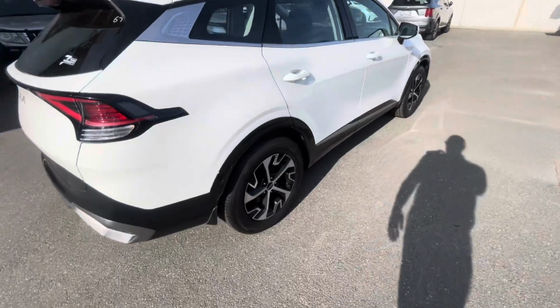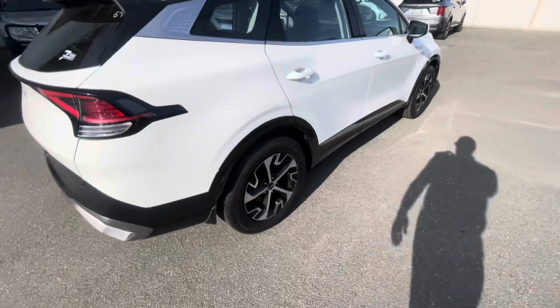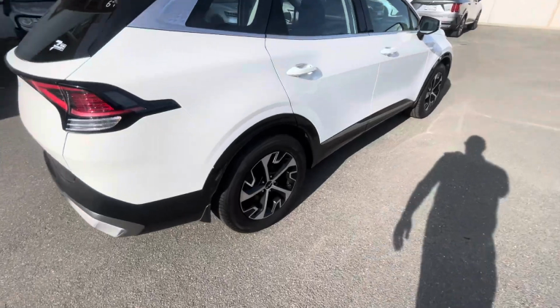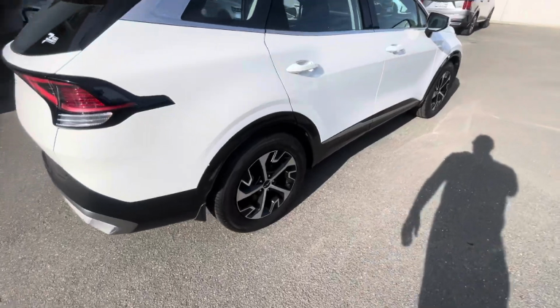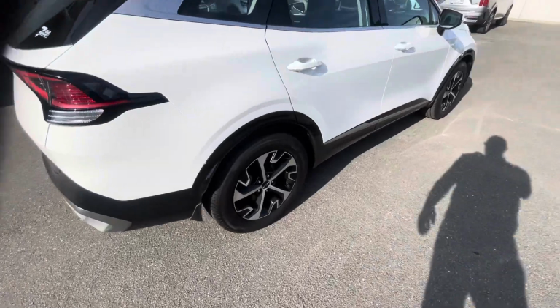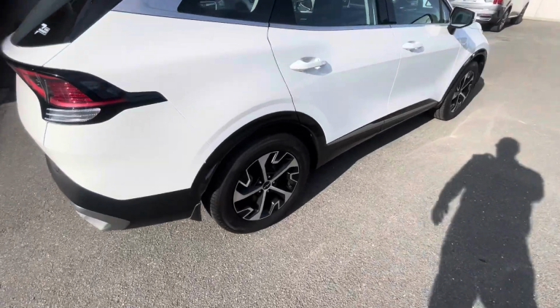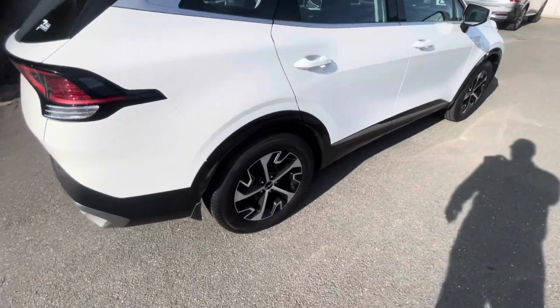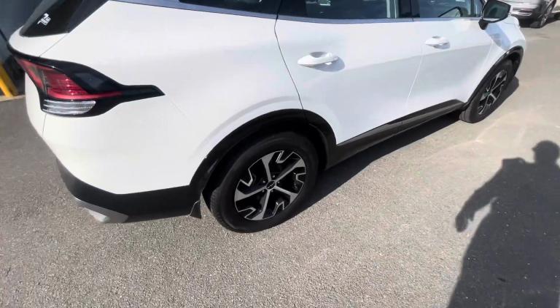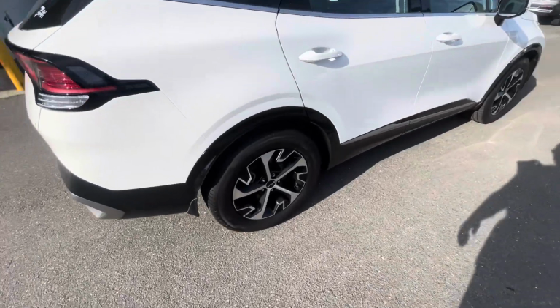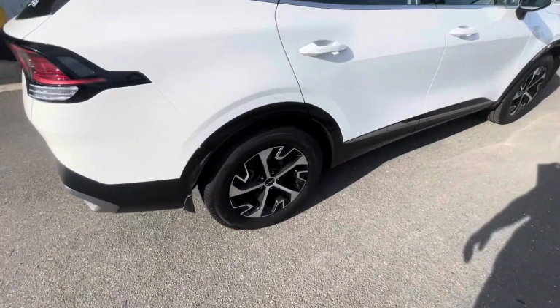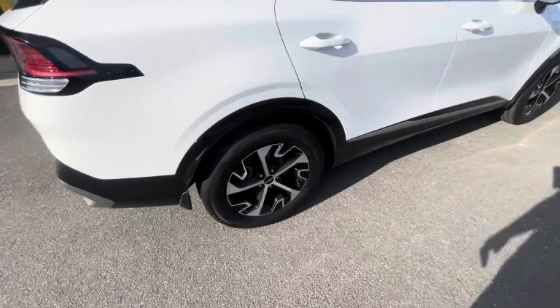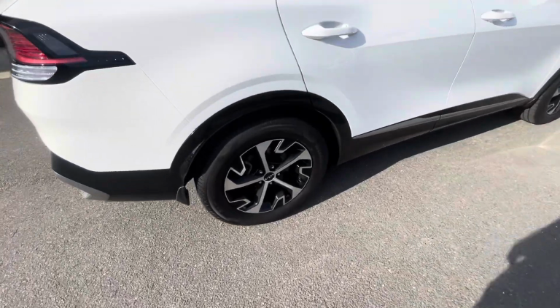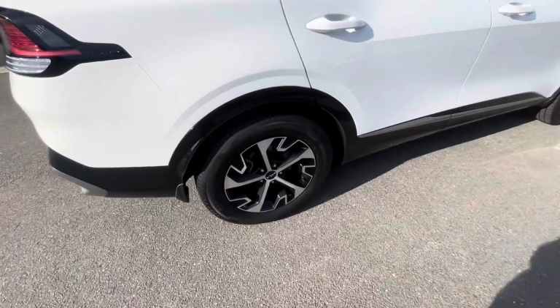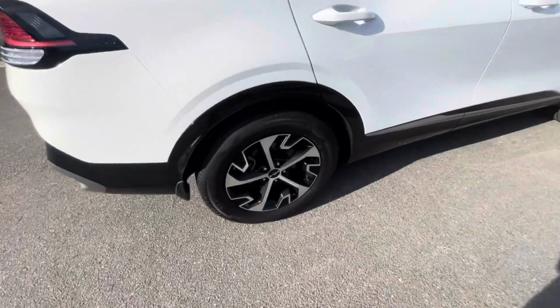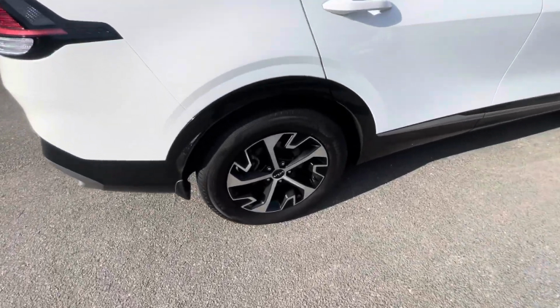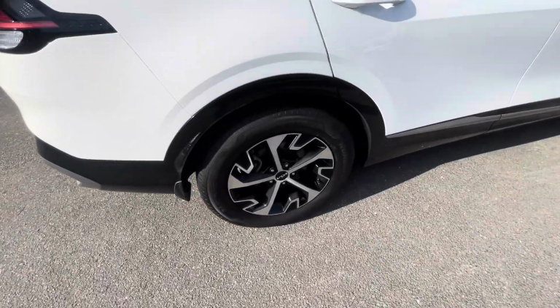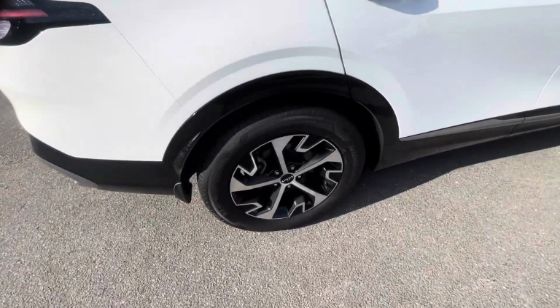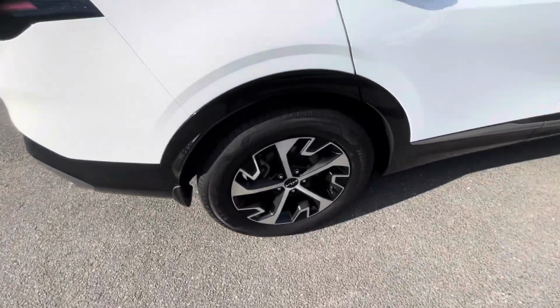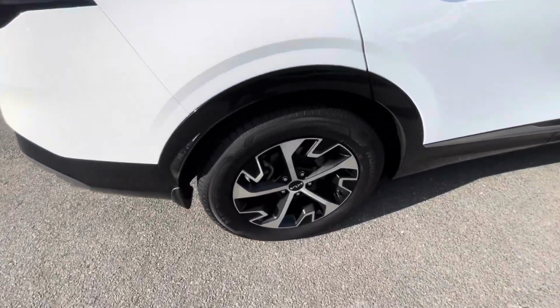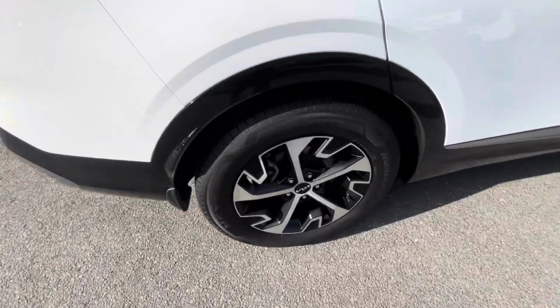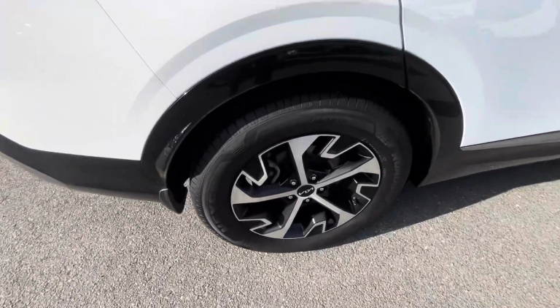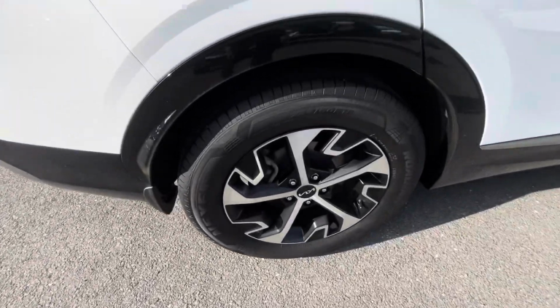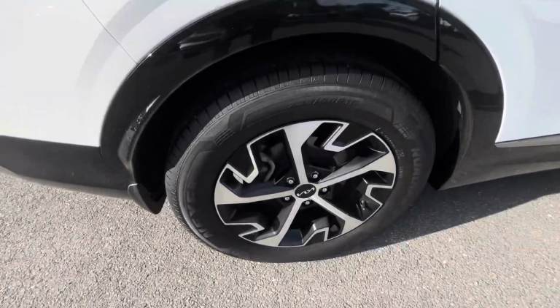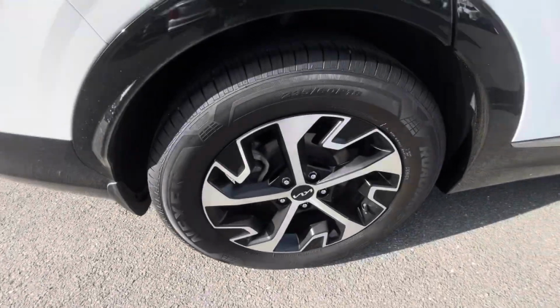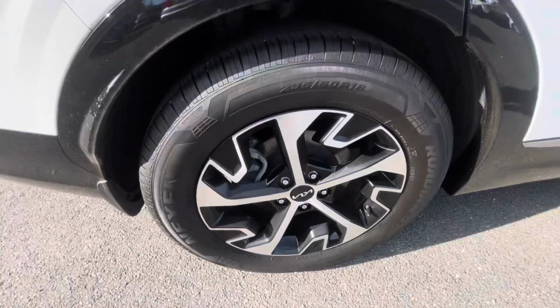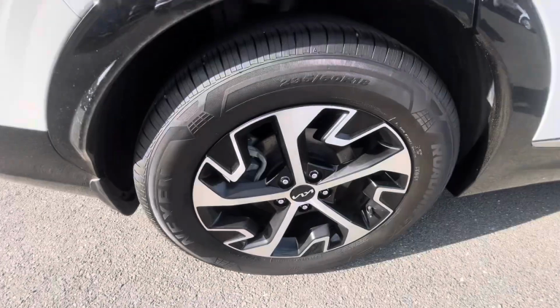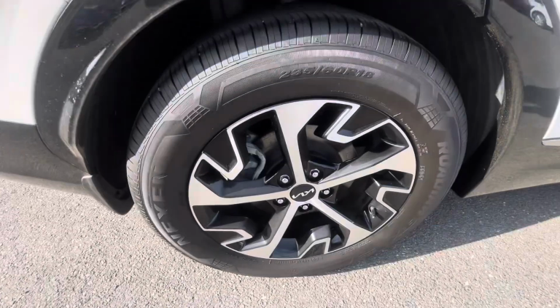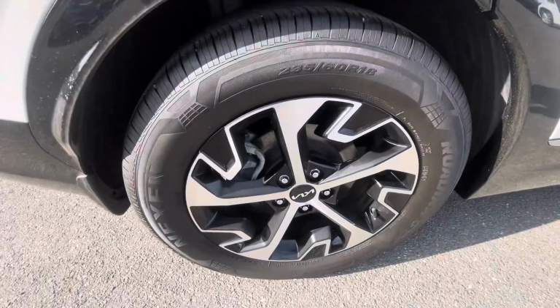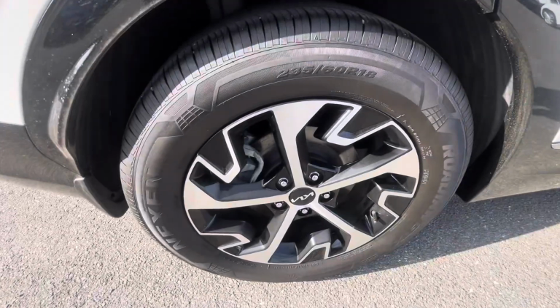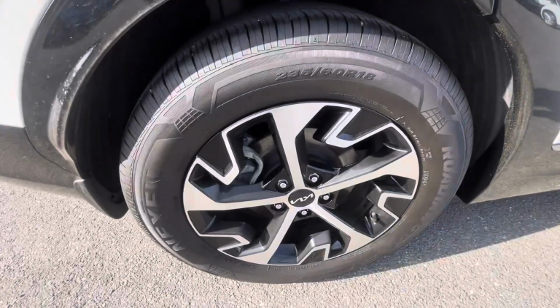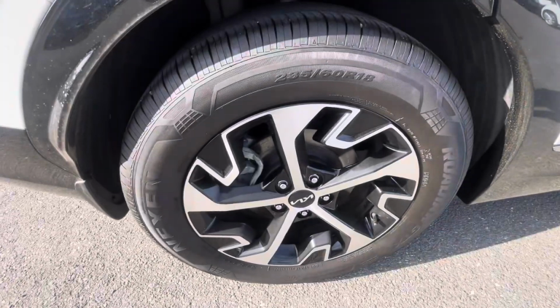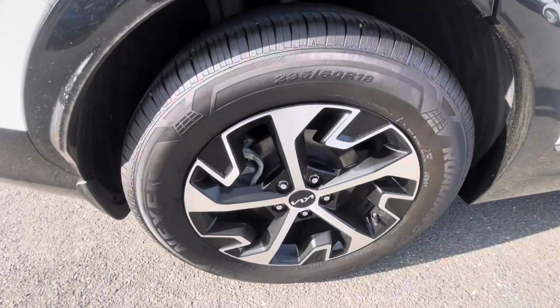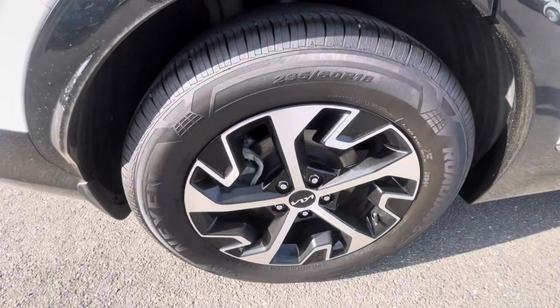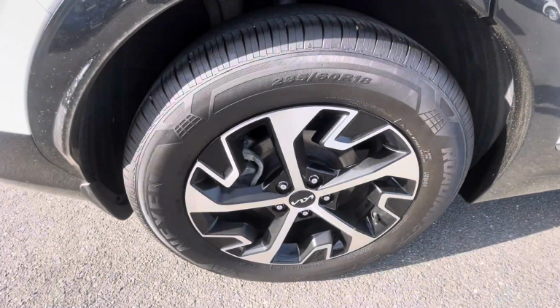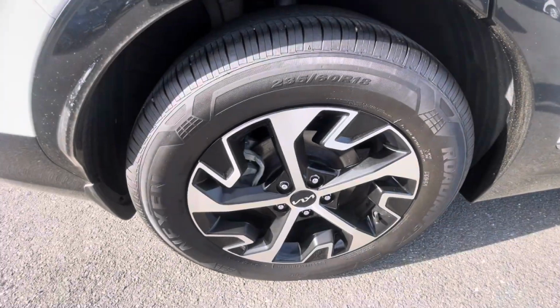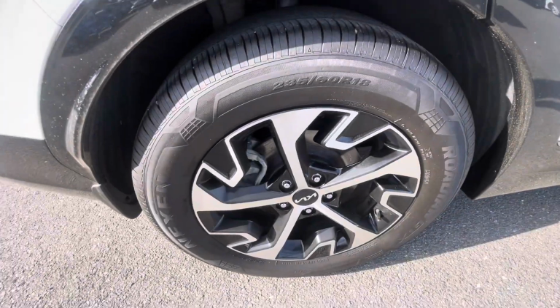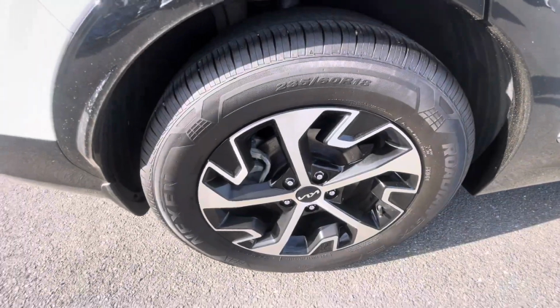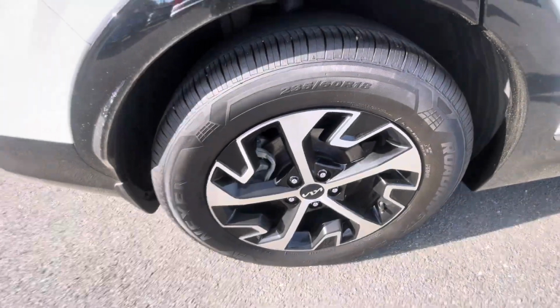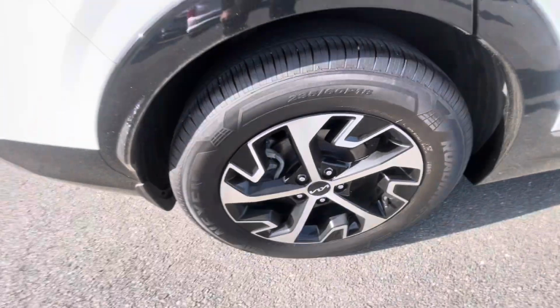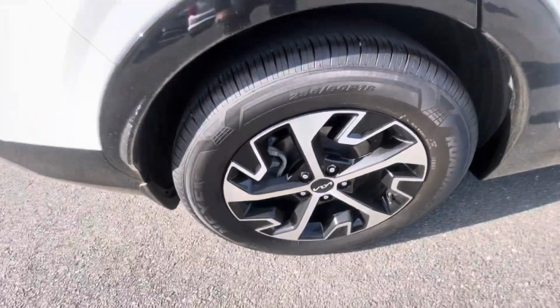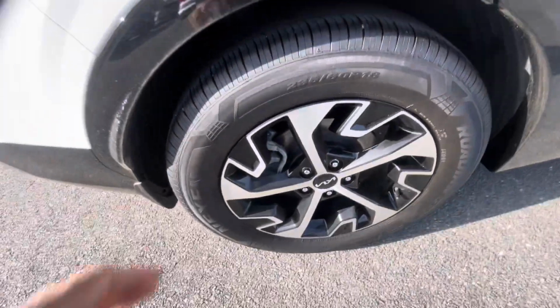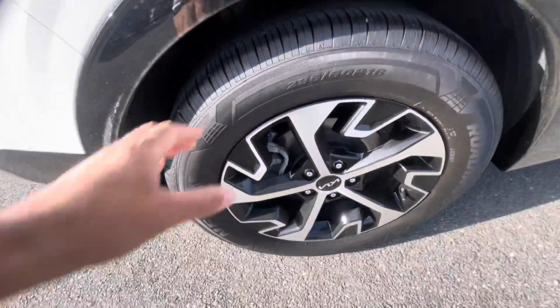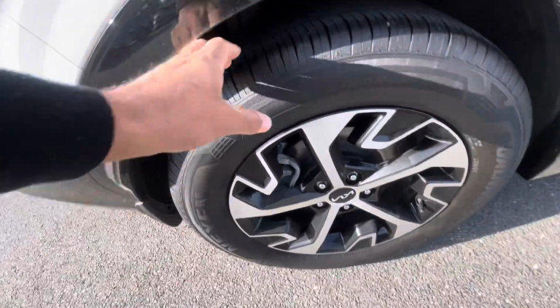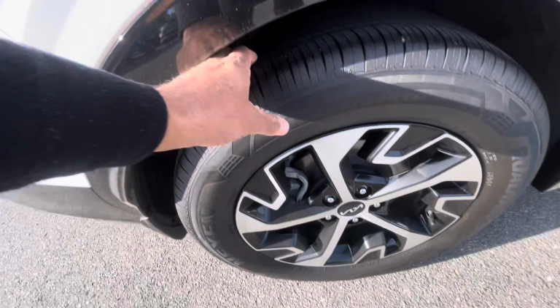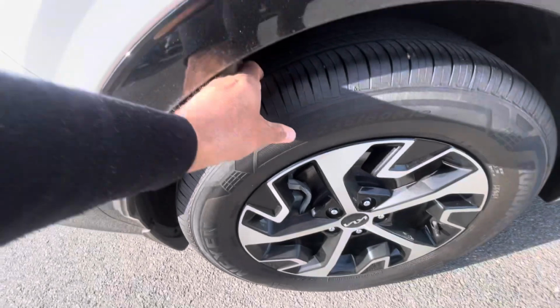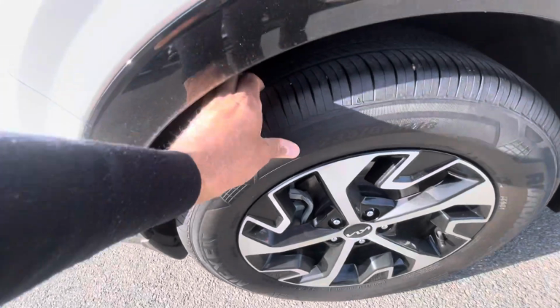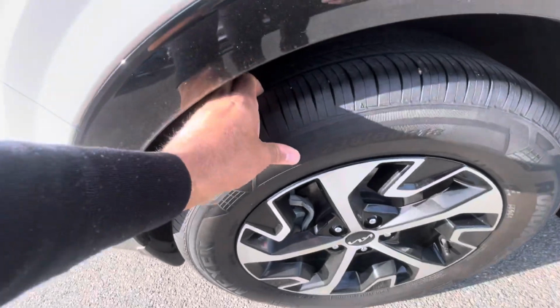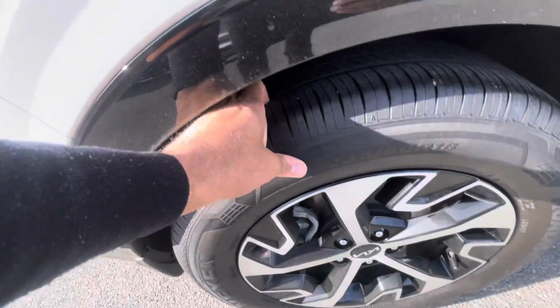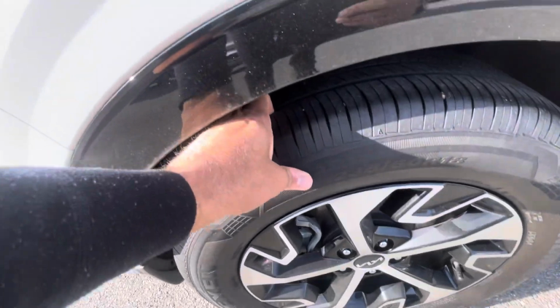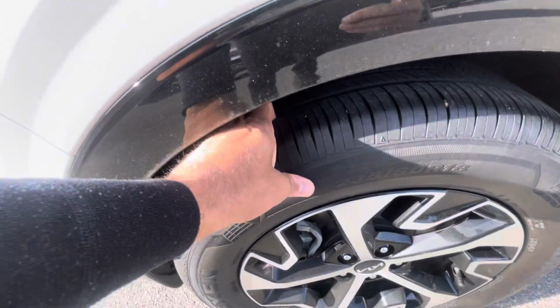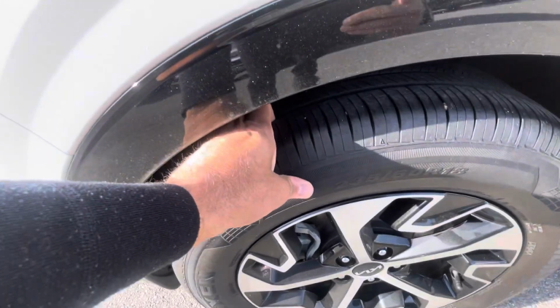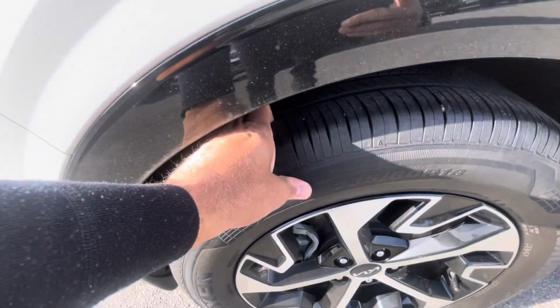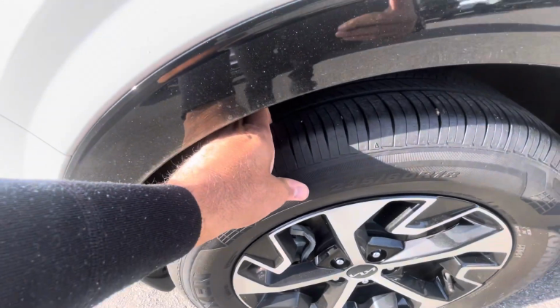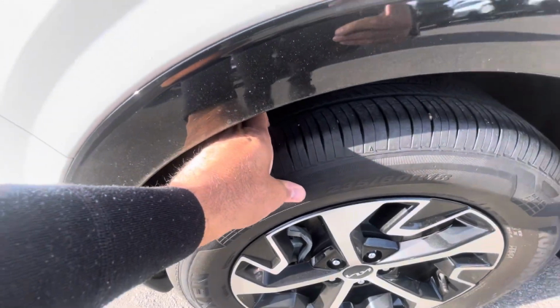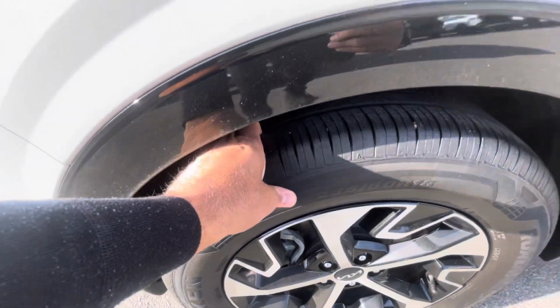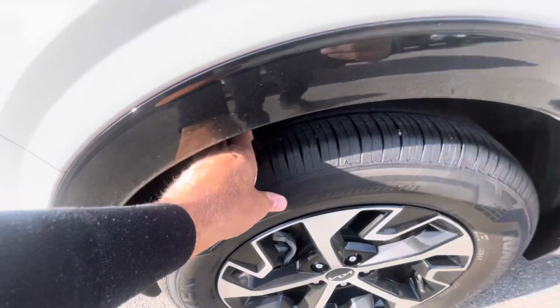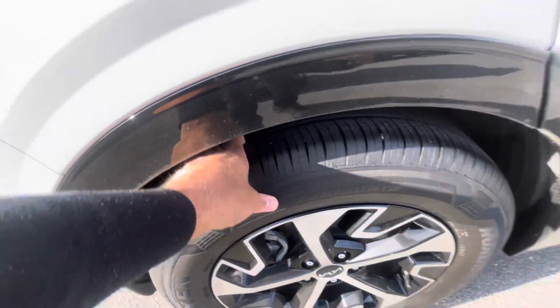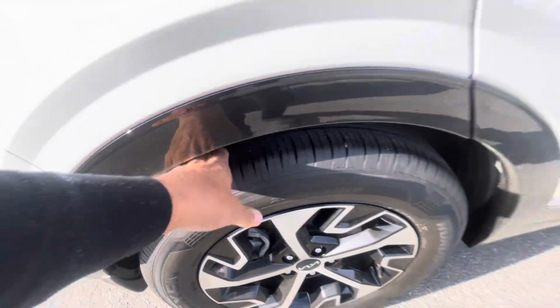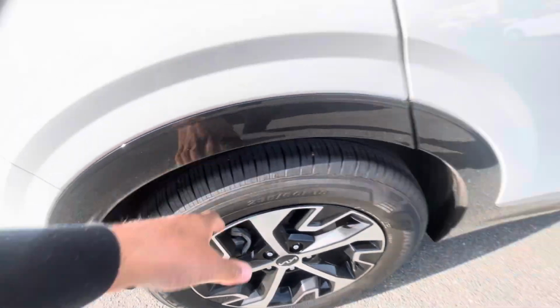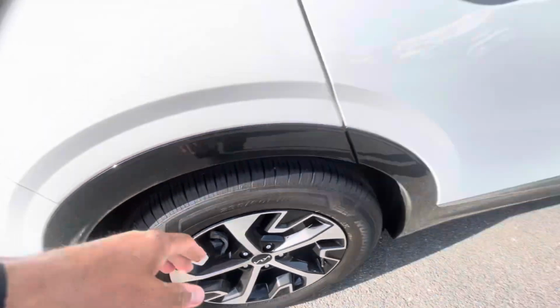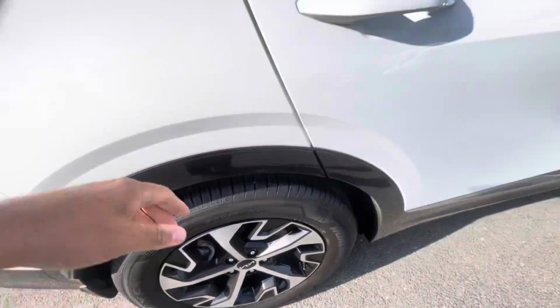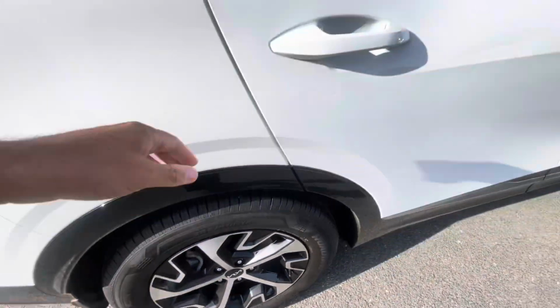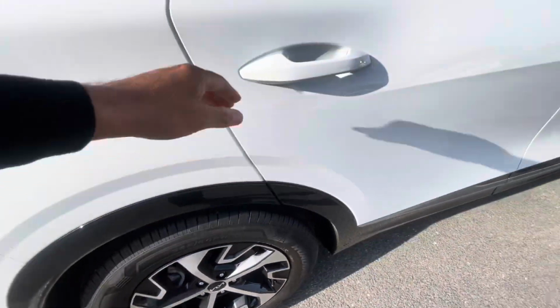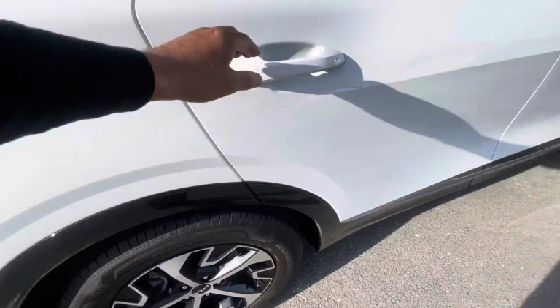So it has your reversing camera and reverse sensors. Again, moving around the car, alloys are in perfect condition, plenty of life left on the tires.